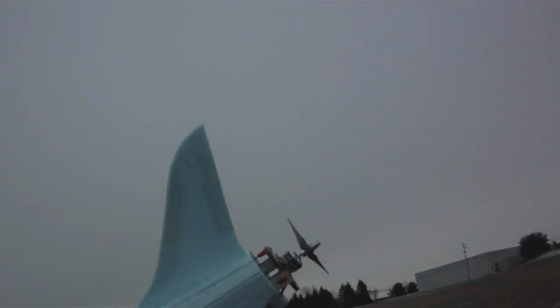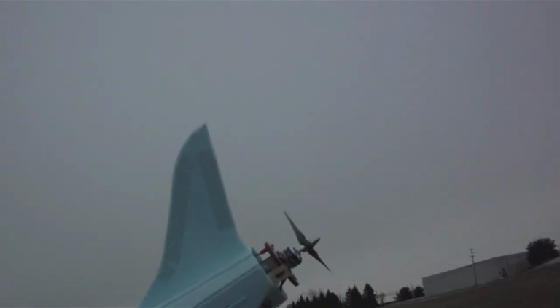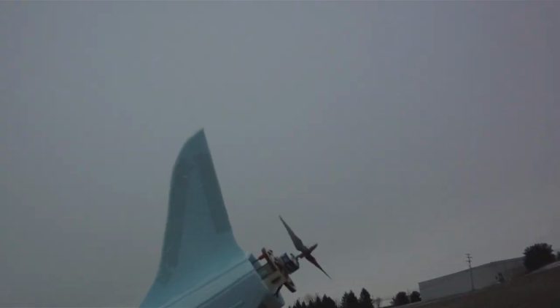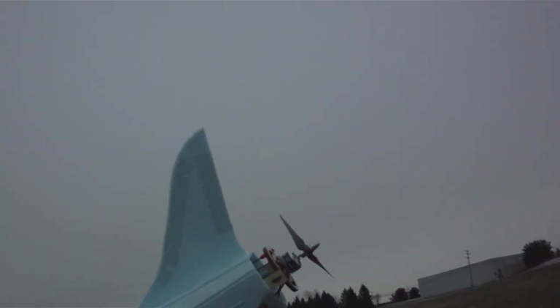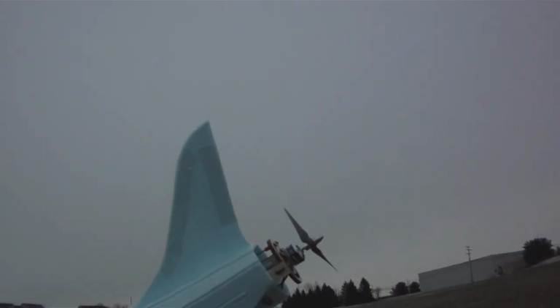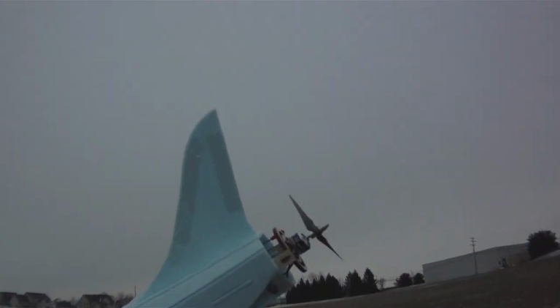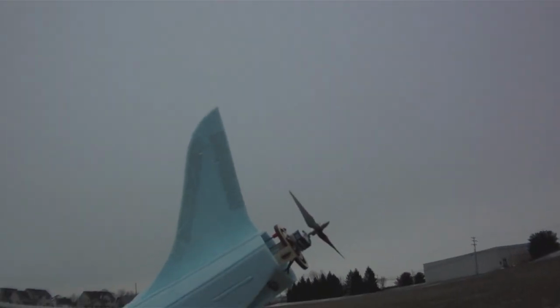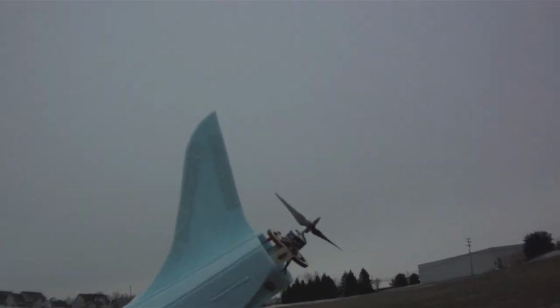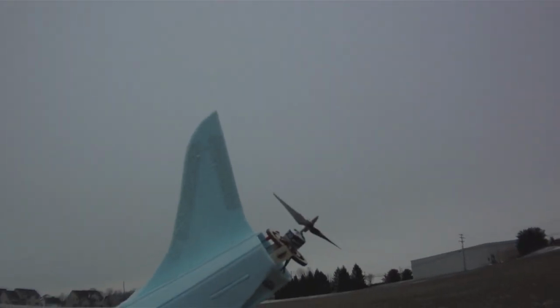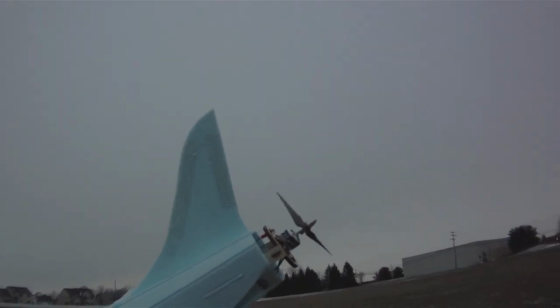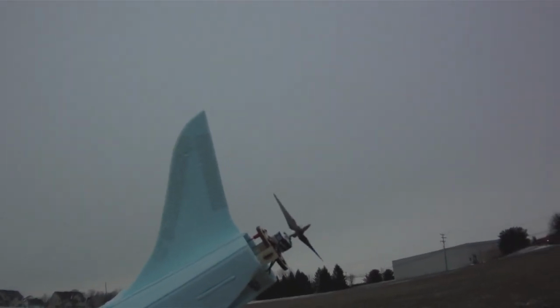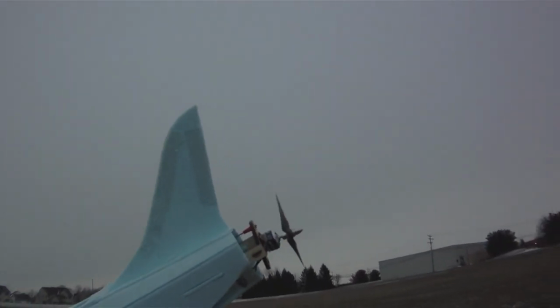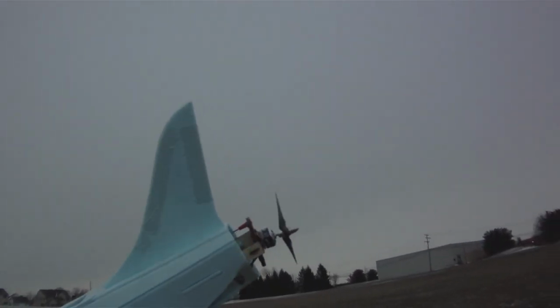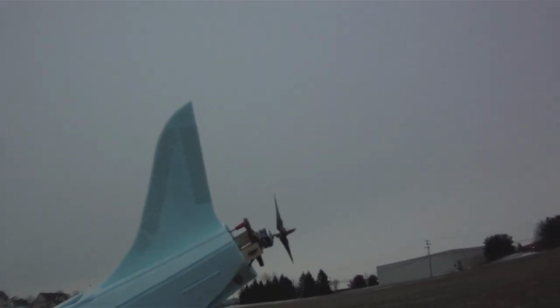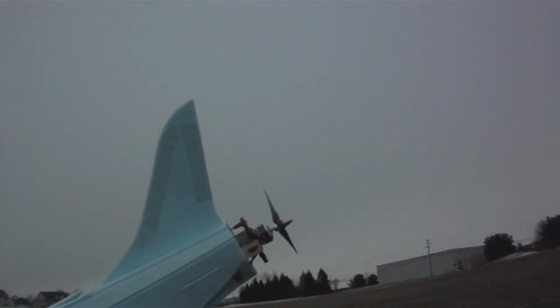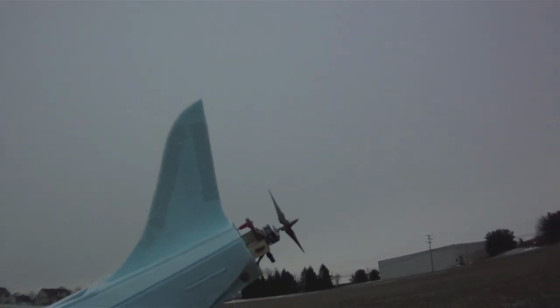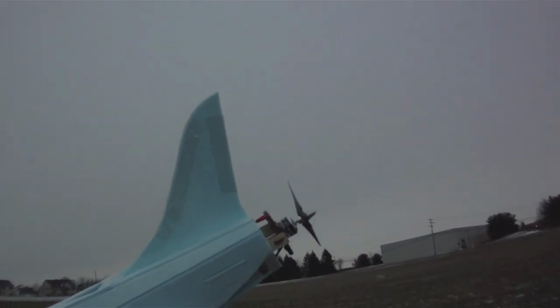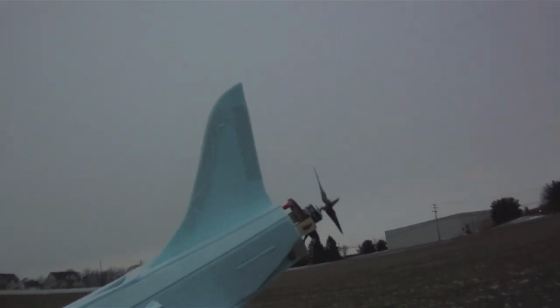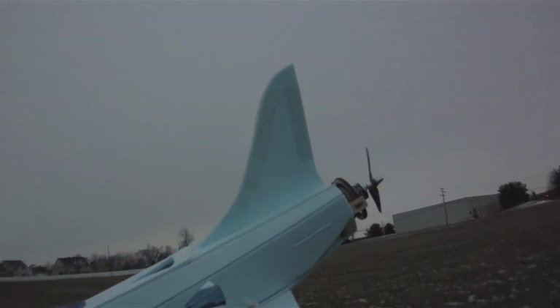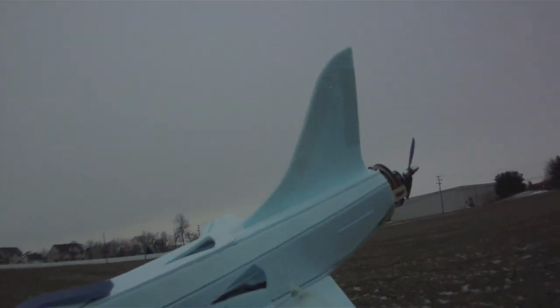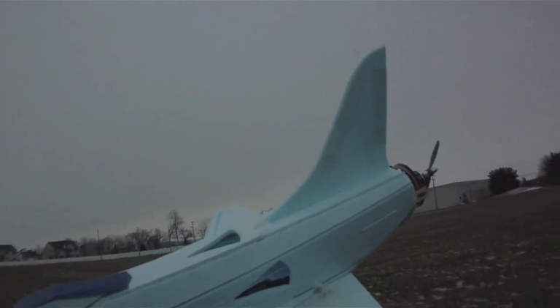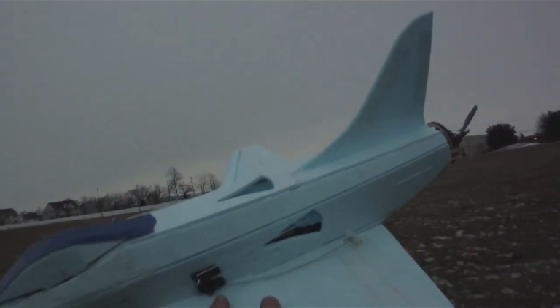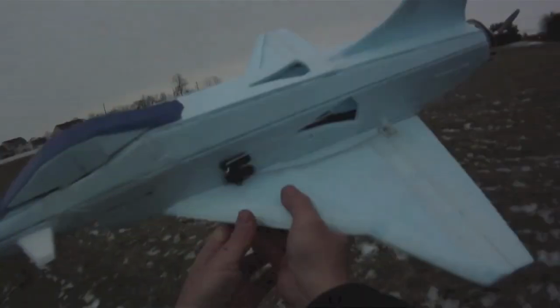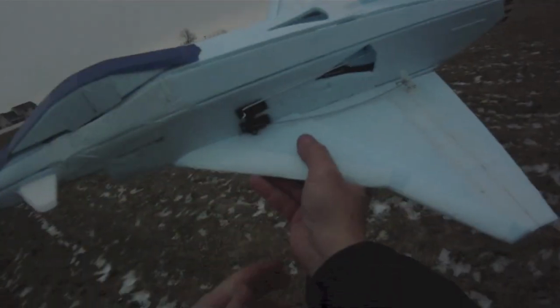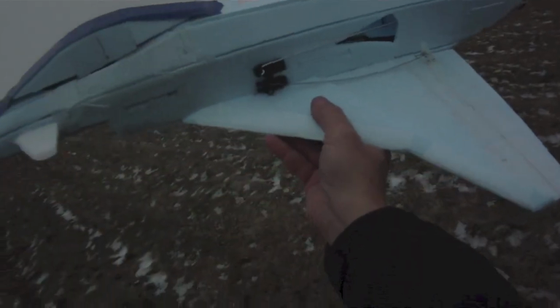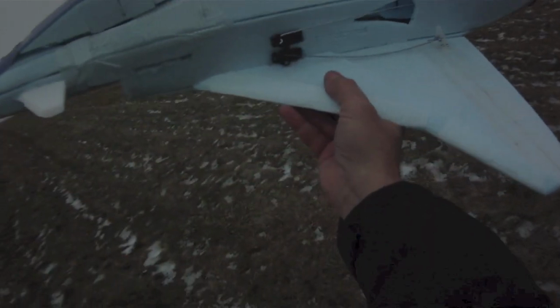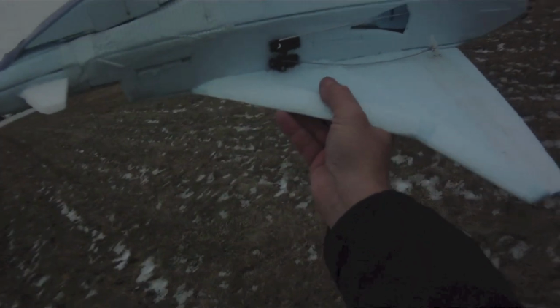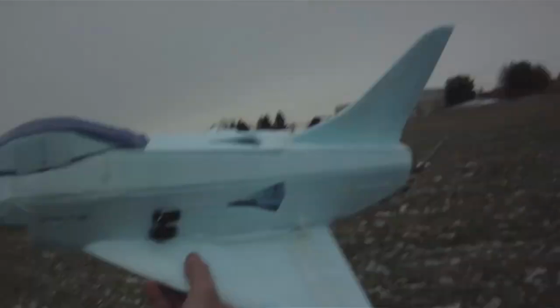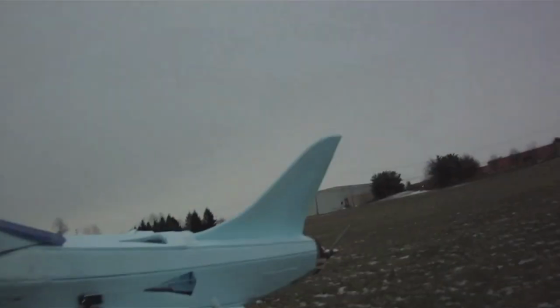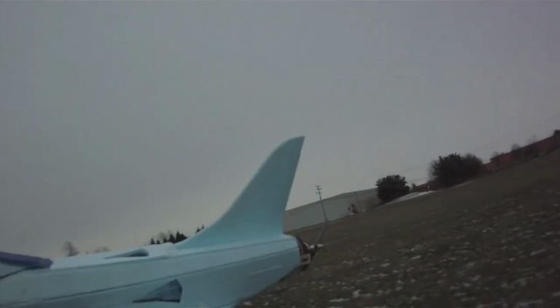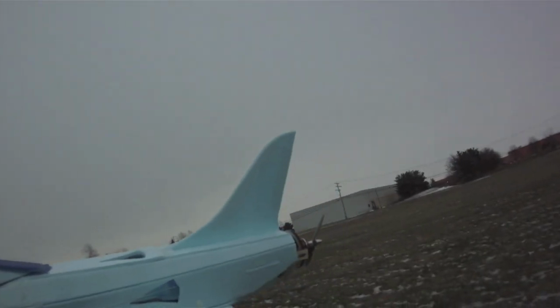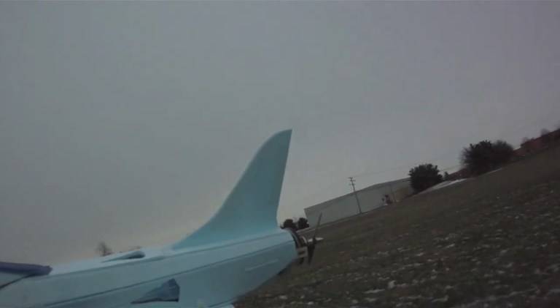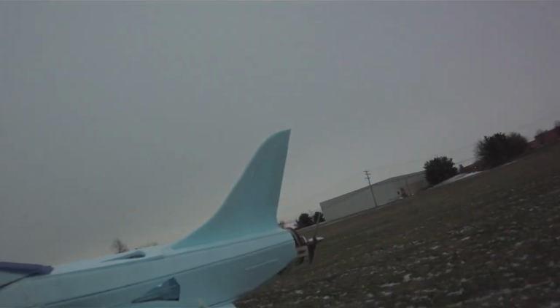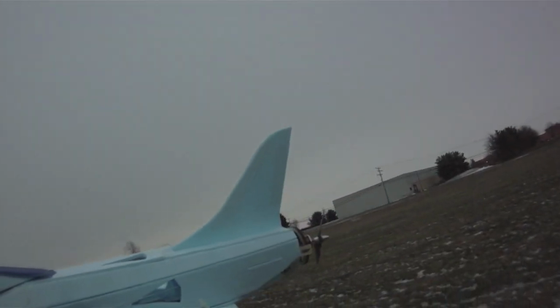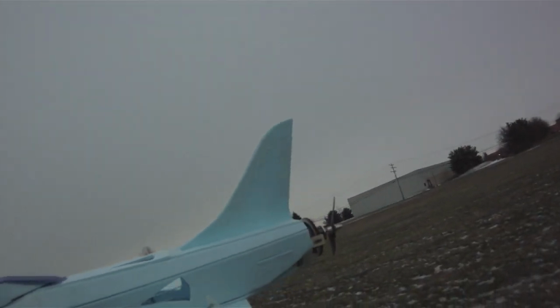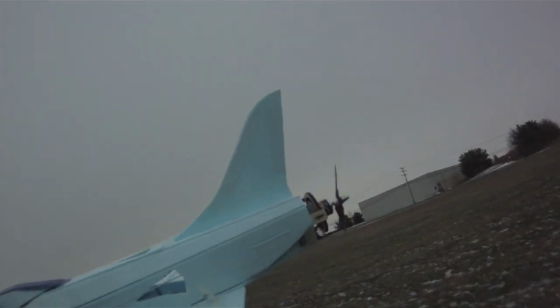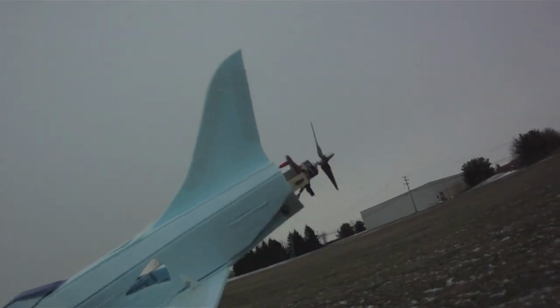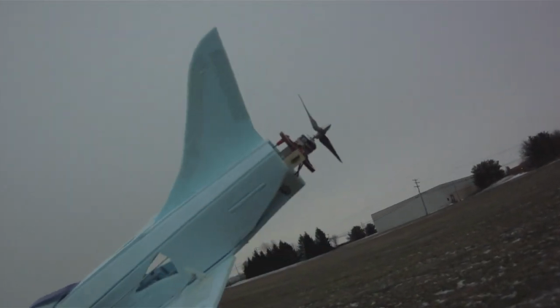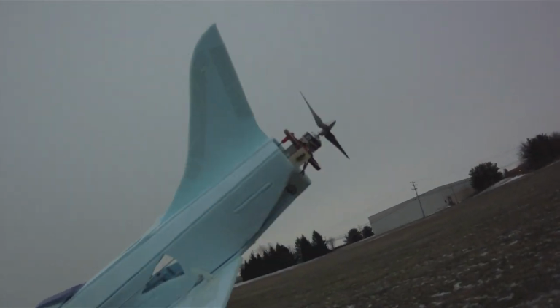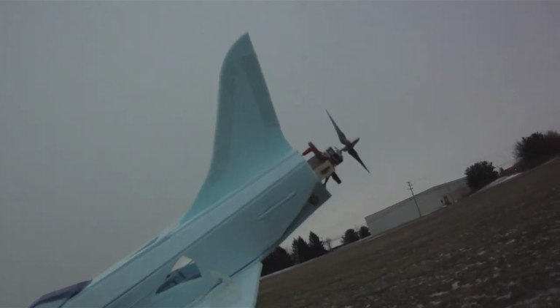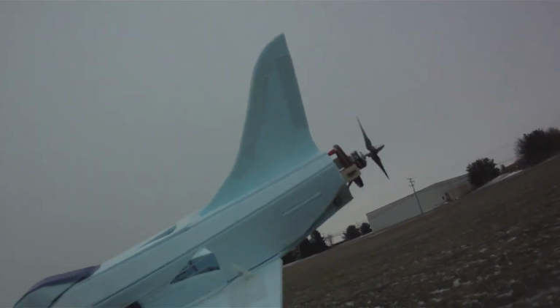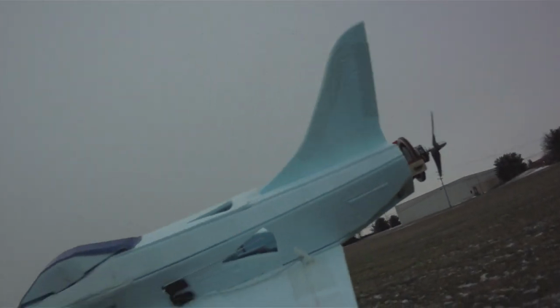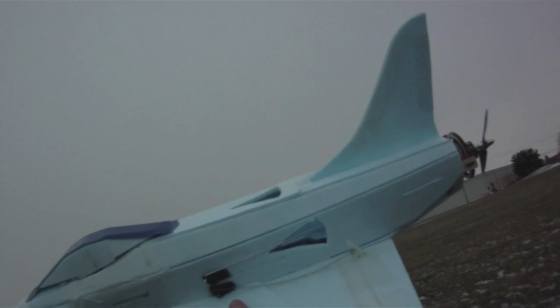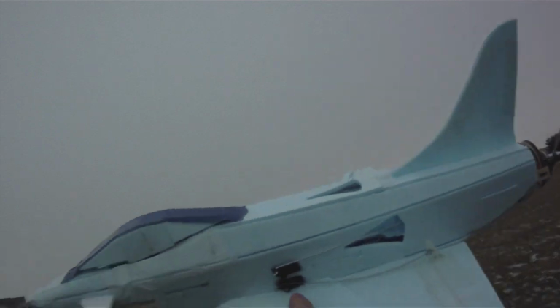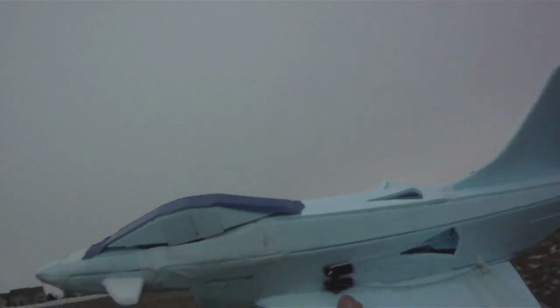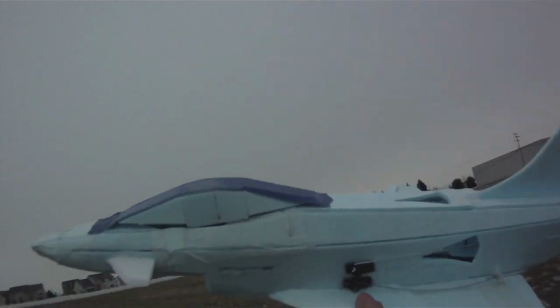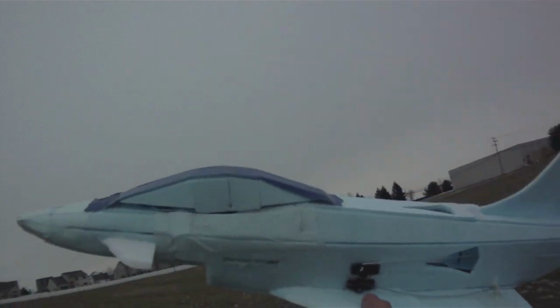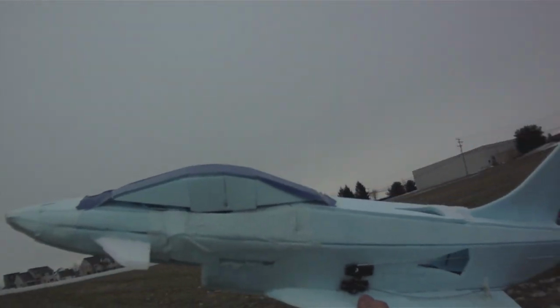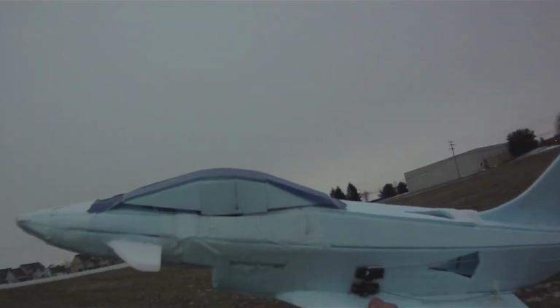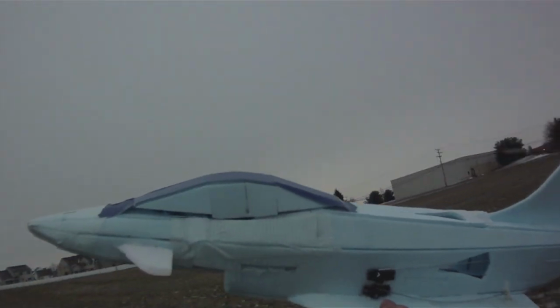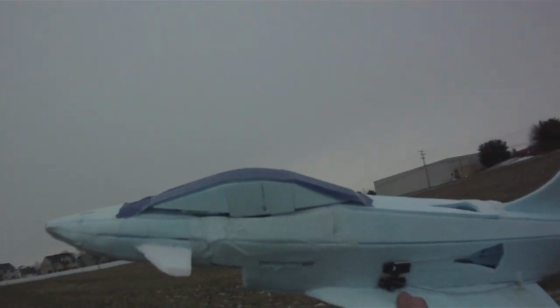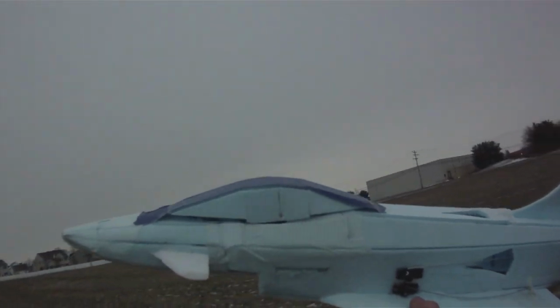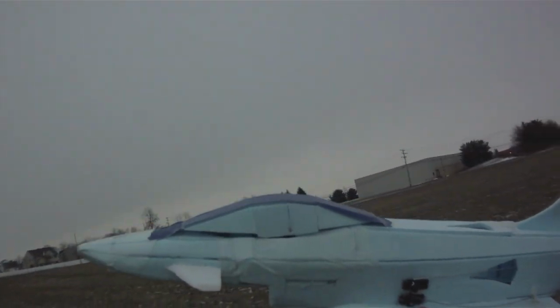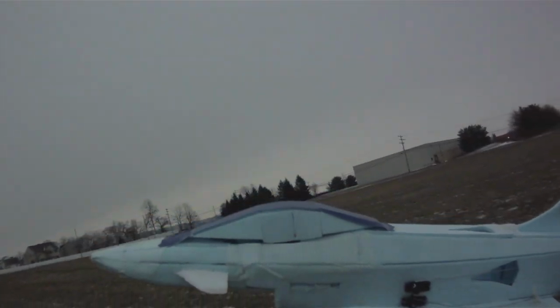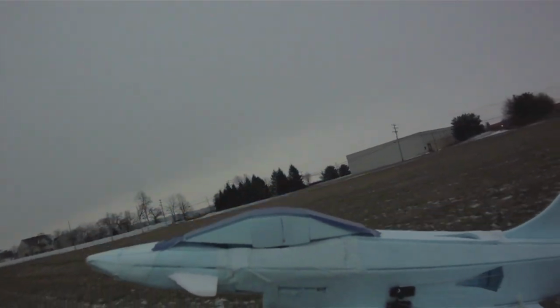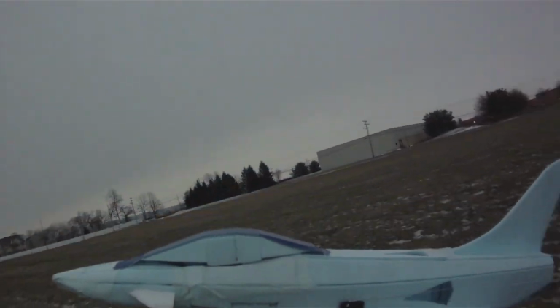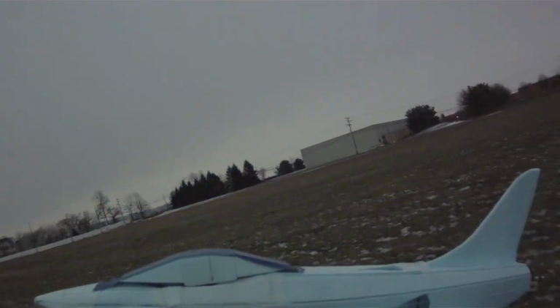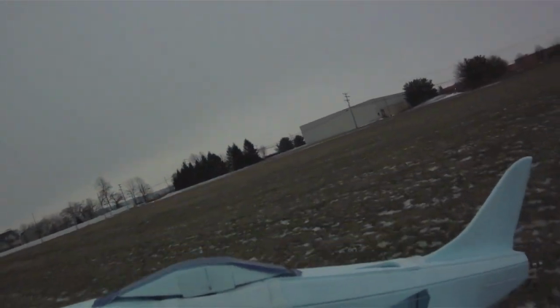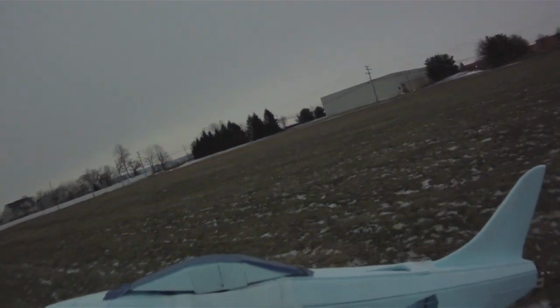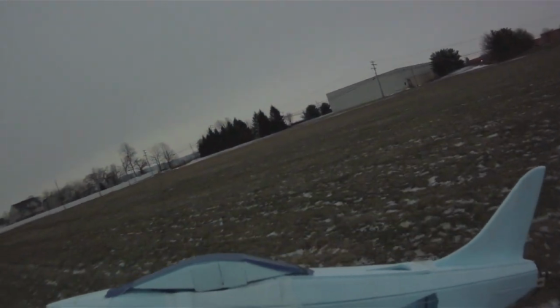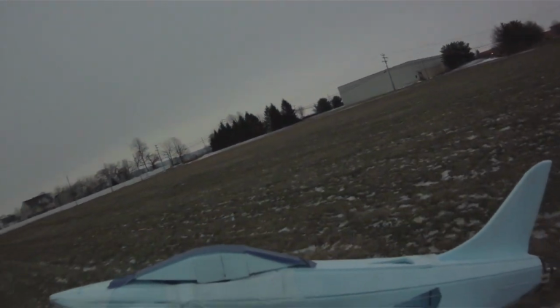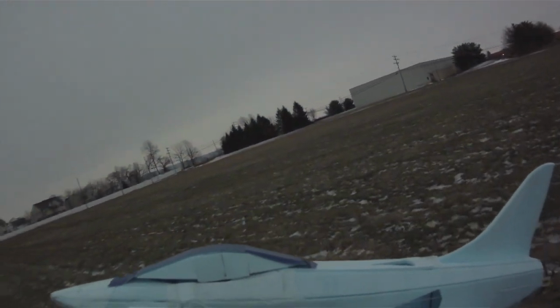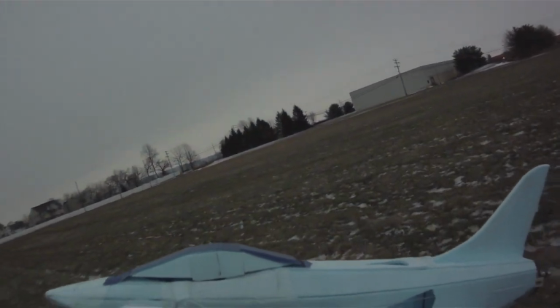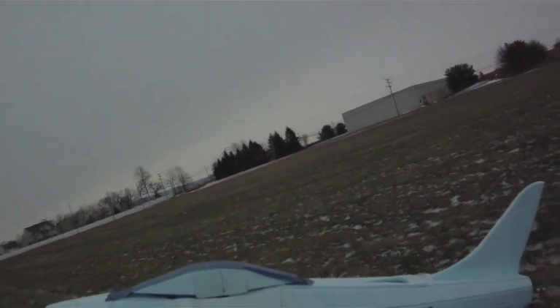I've got 50% throws to start. That's what Jay tried on his plane and he was doing some crazy maneuvers. So let's see how it goes.